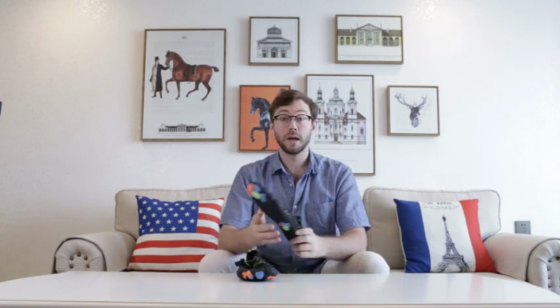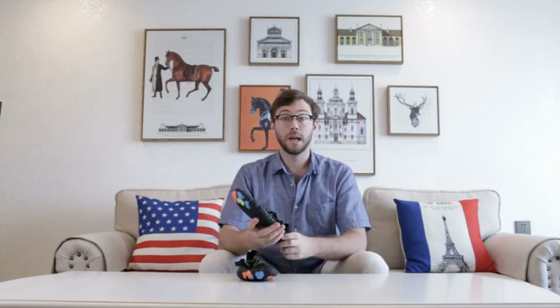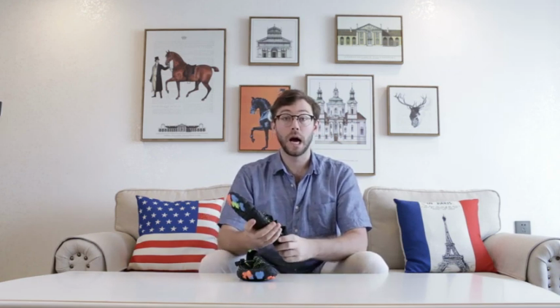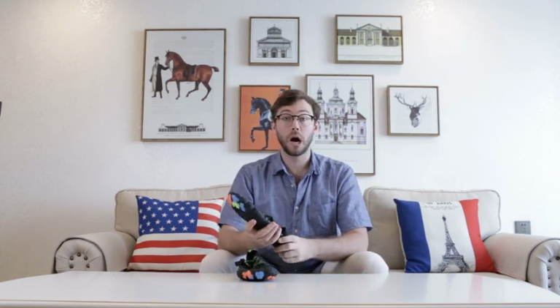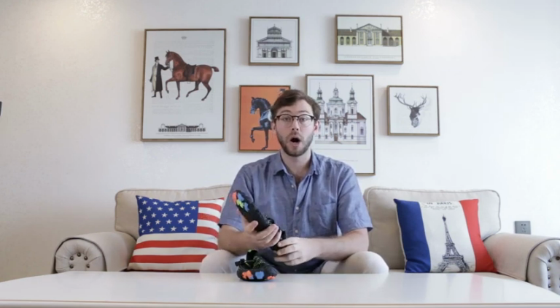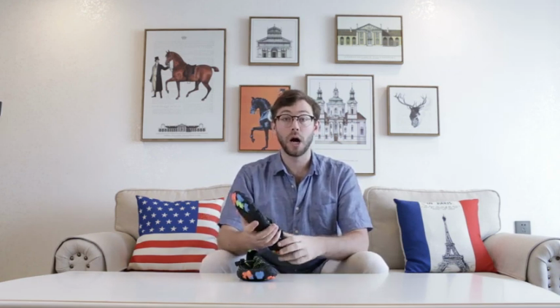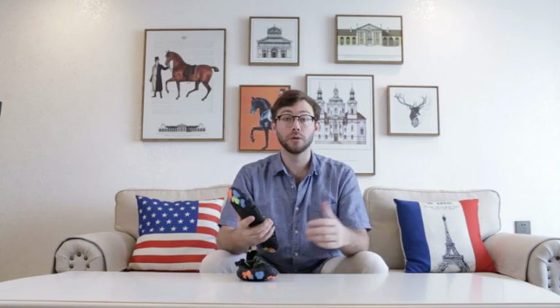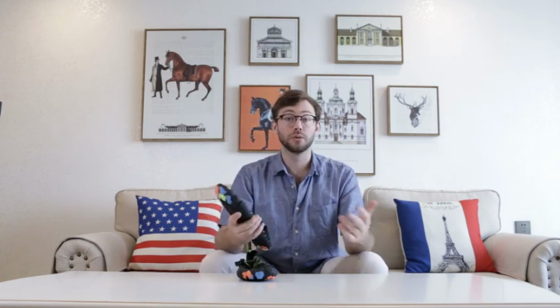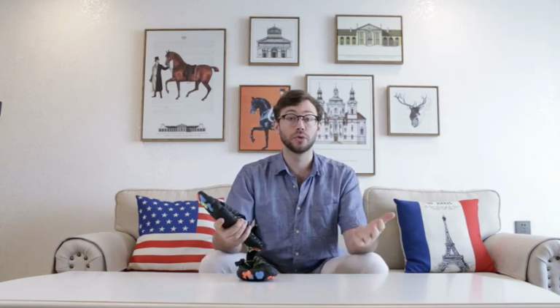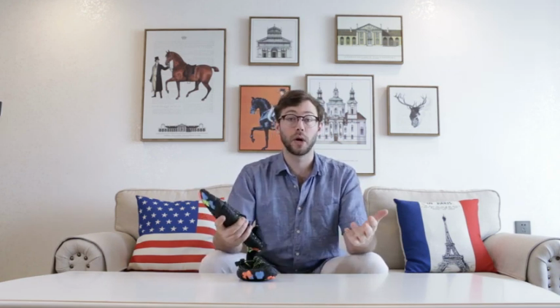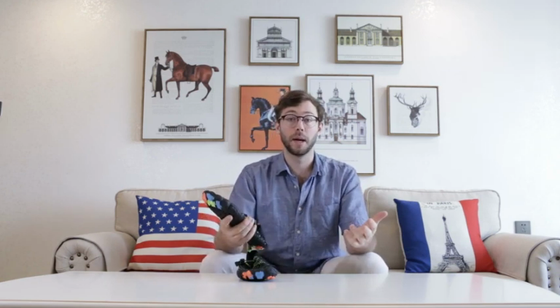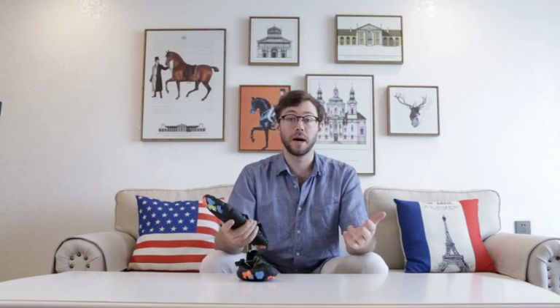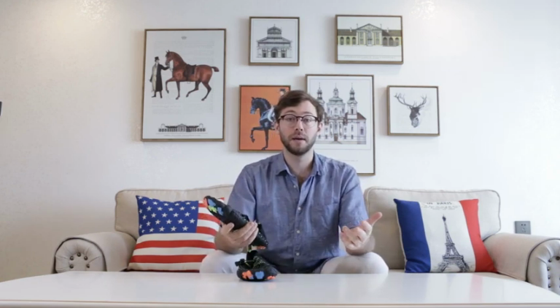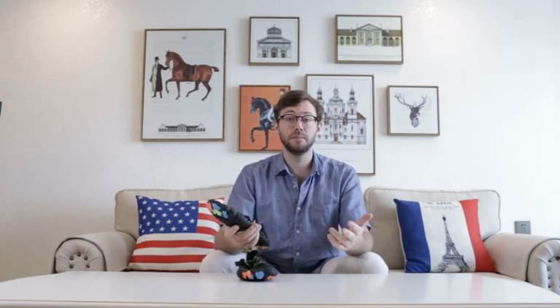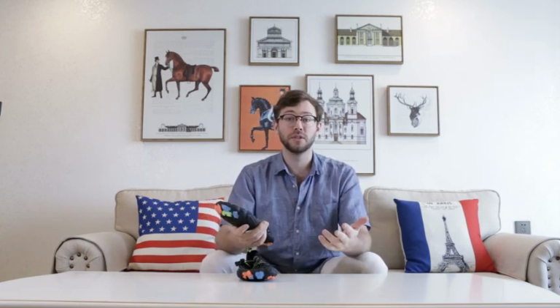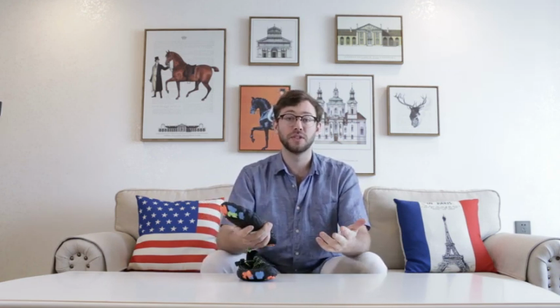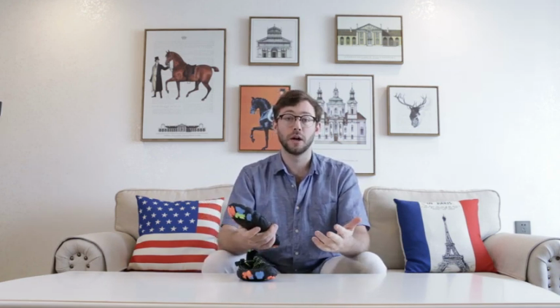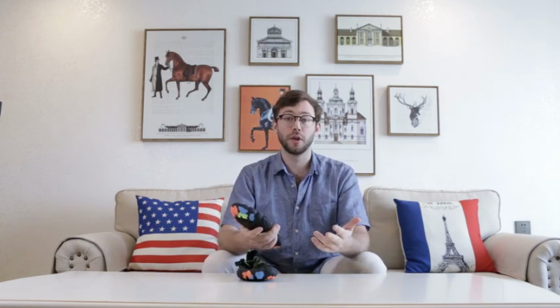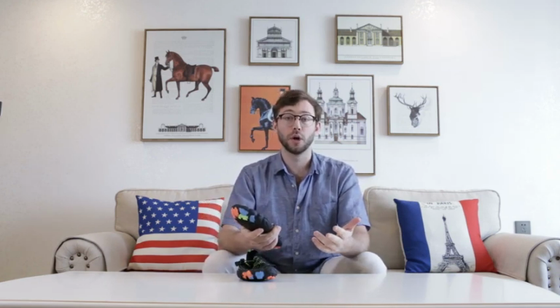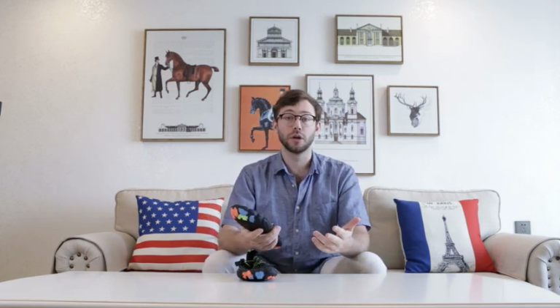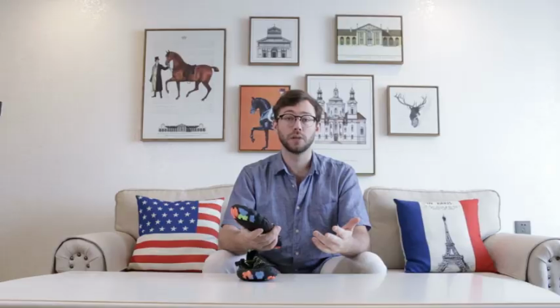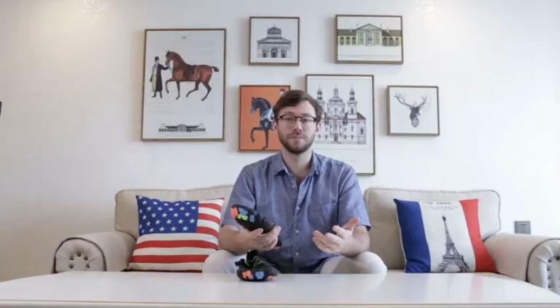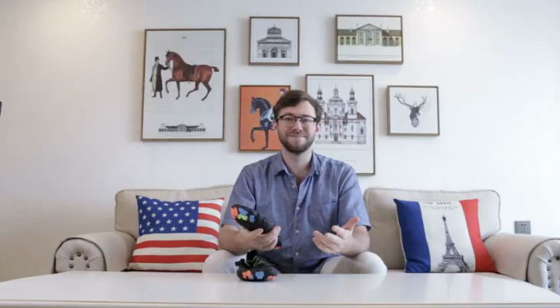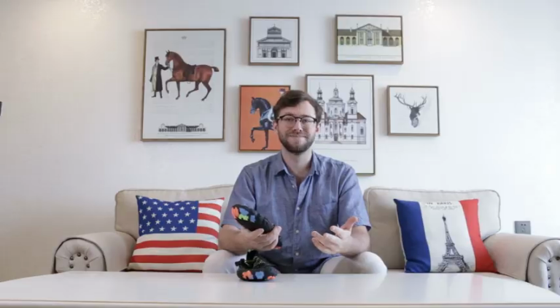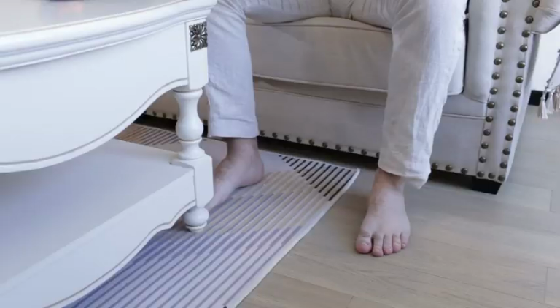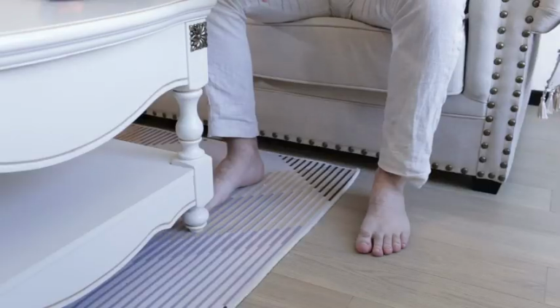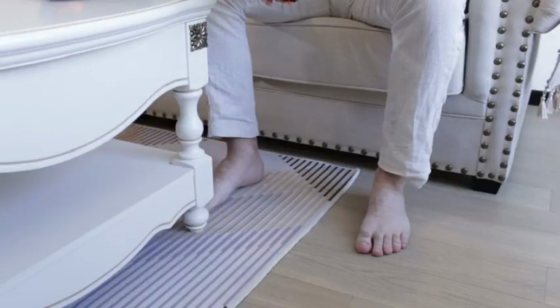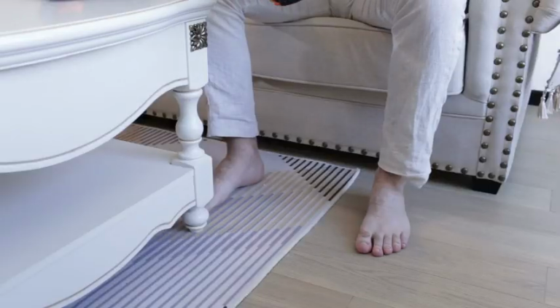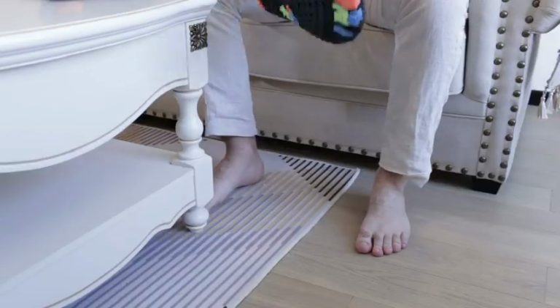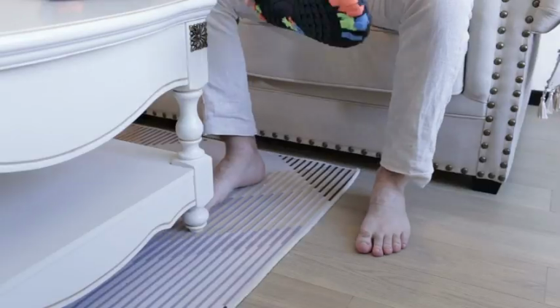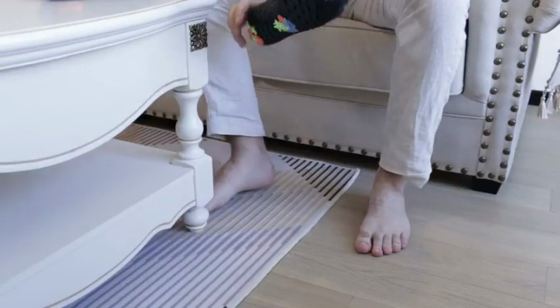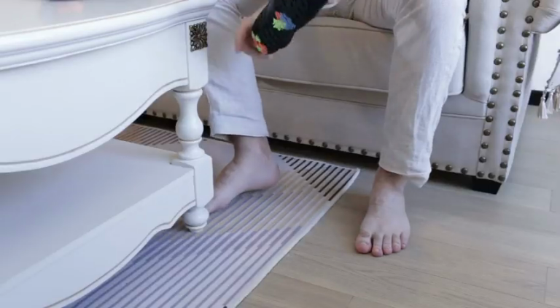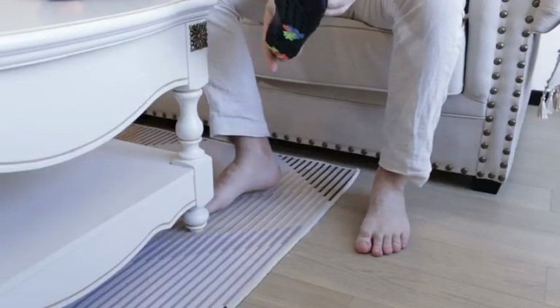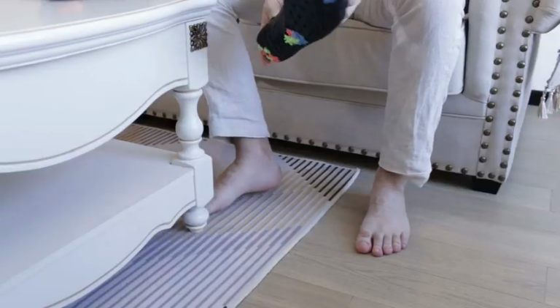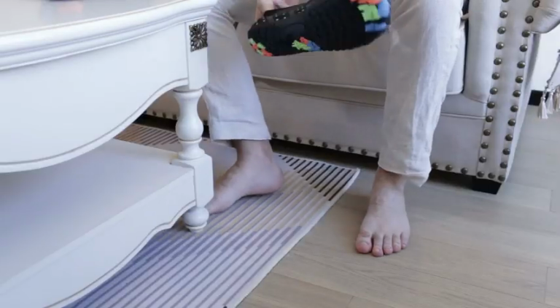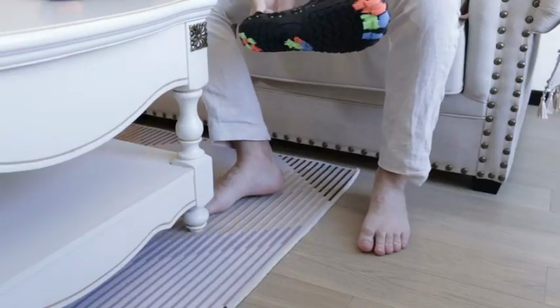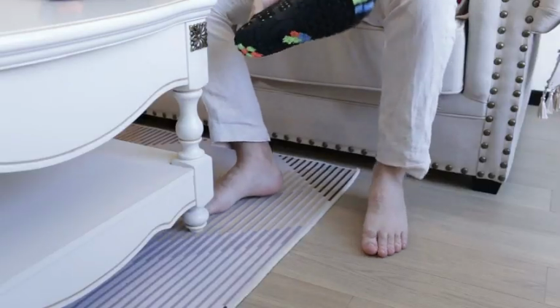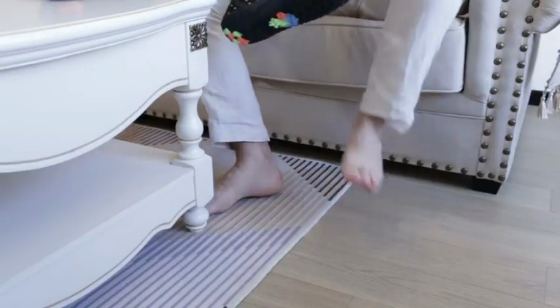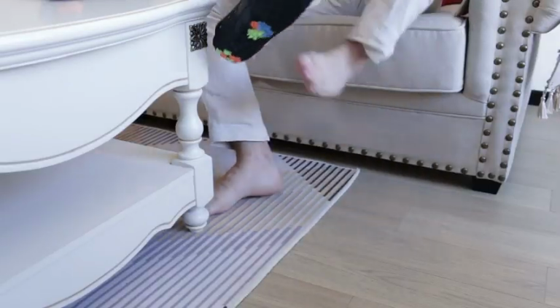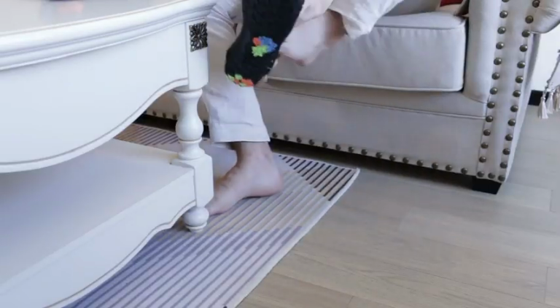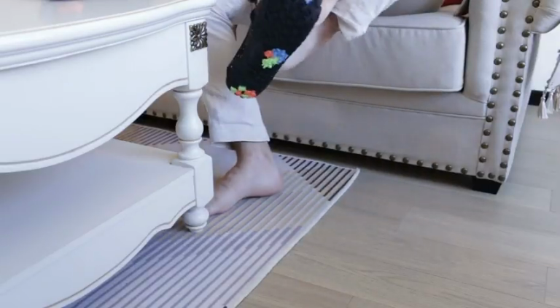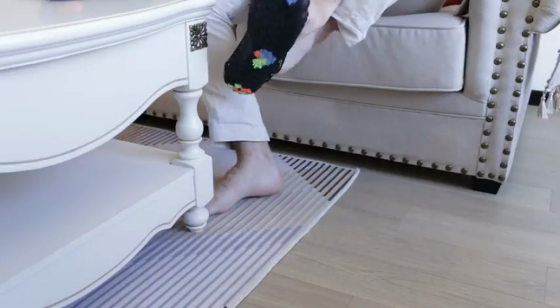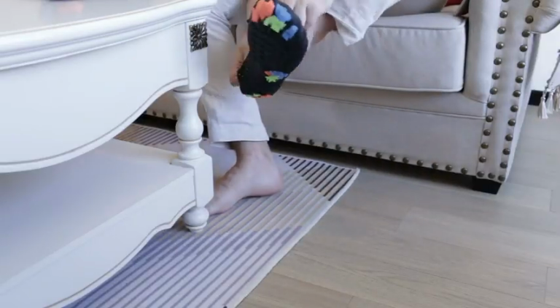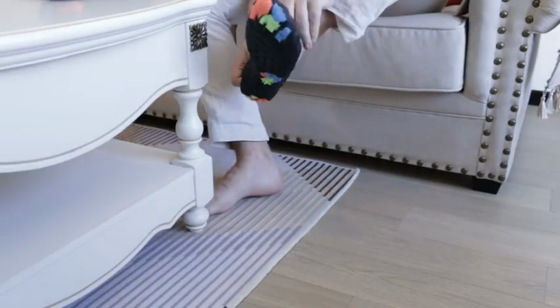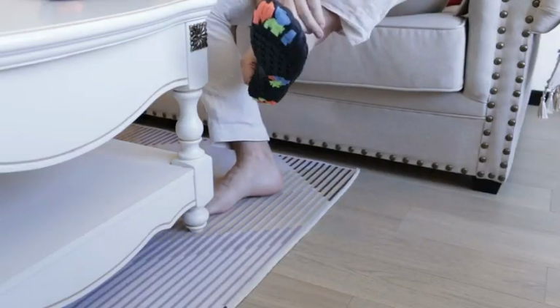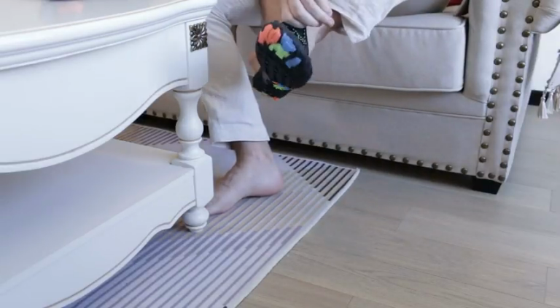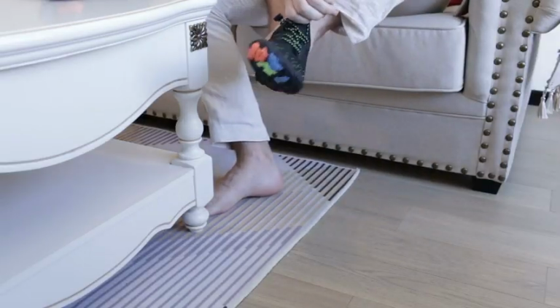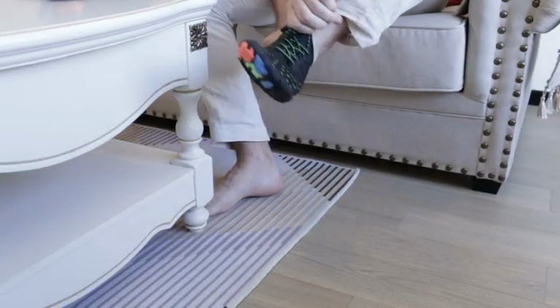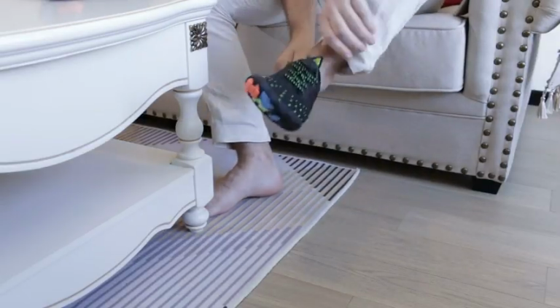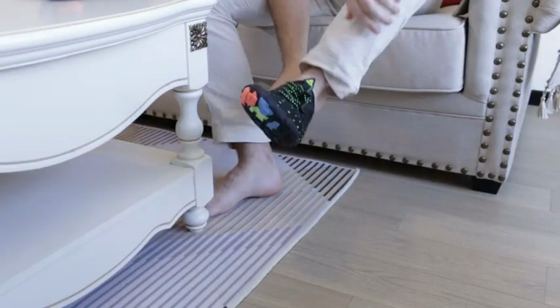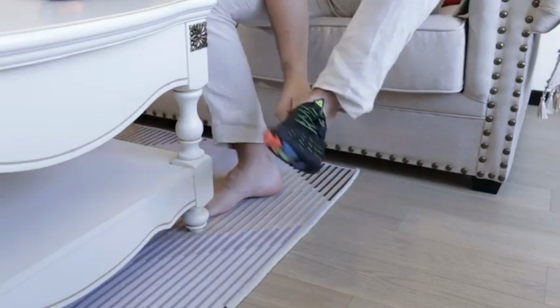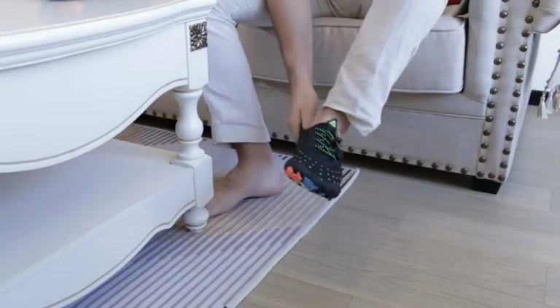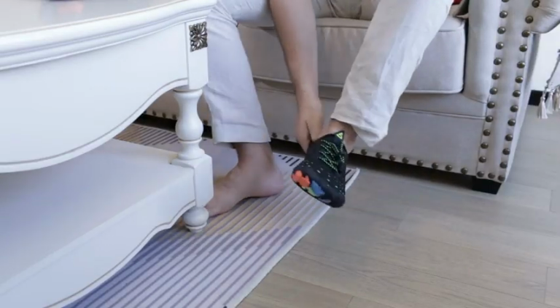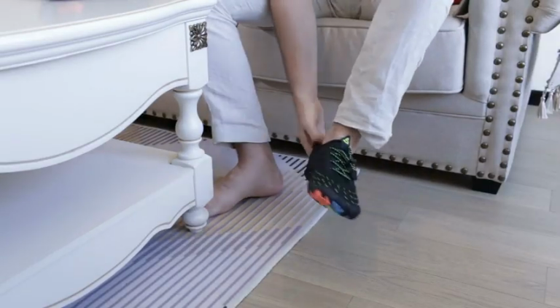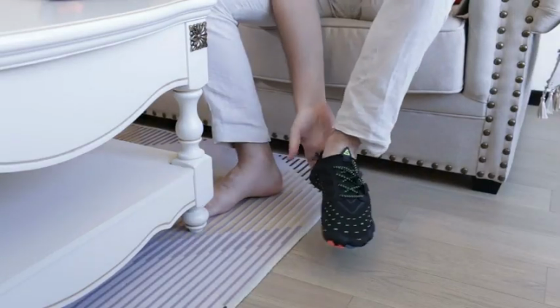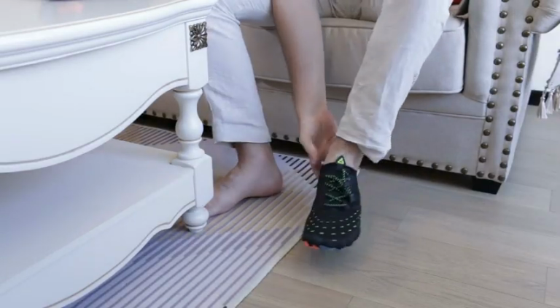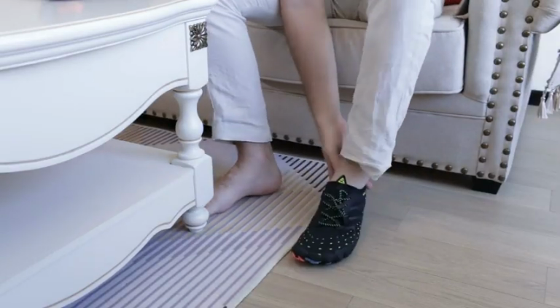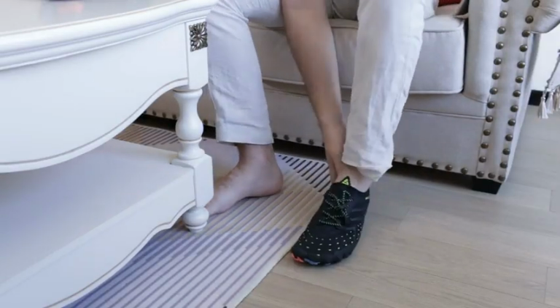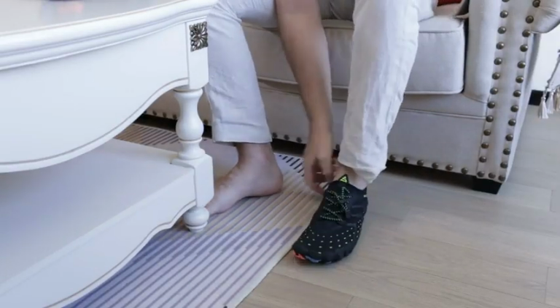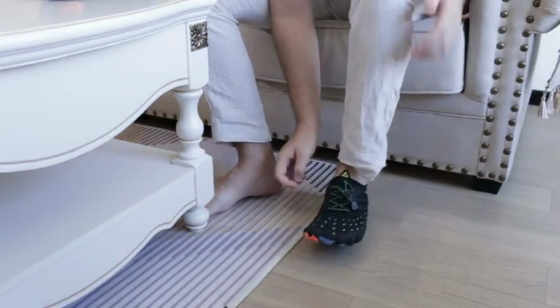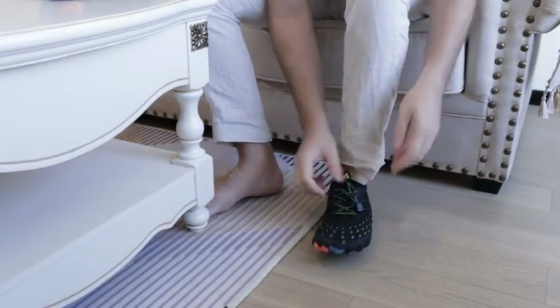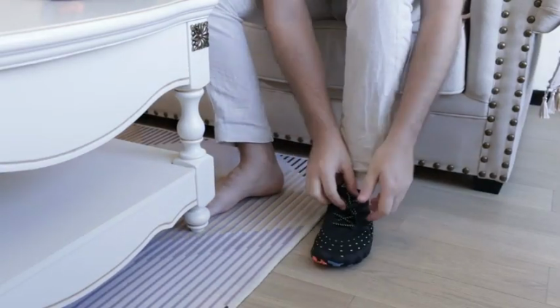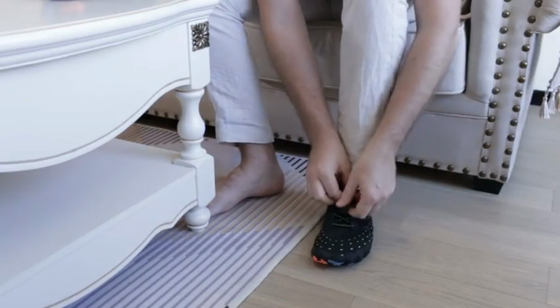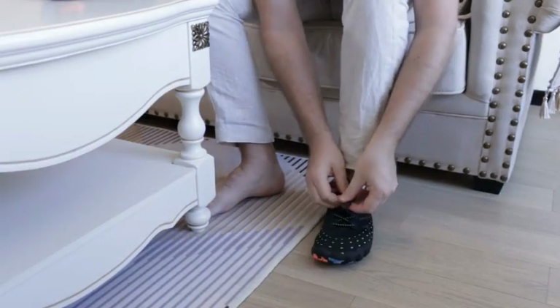Now I'll try them on and see how they work. All right, let's try them on. Here we go — they easily slip on there.